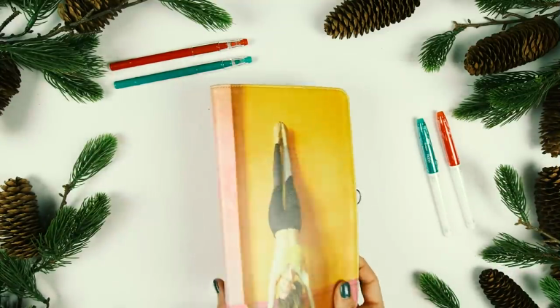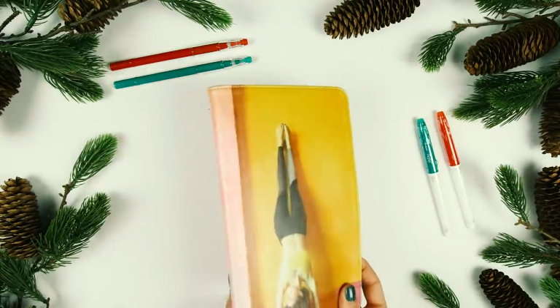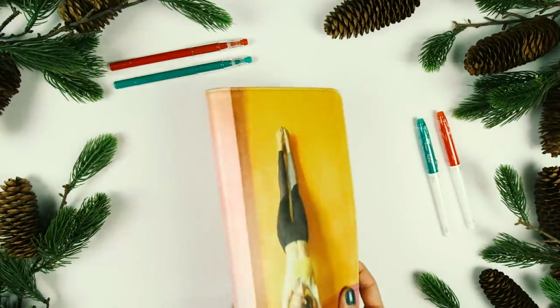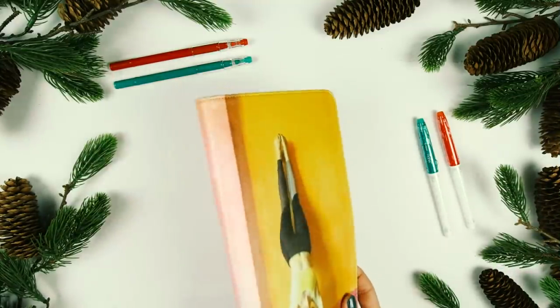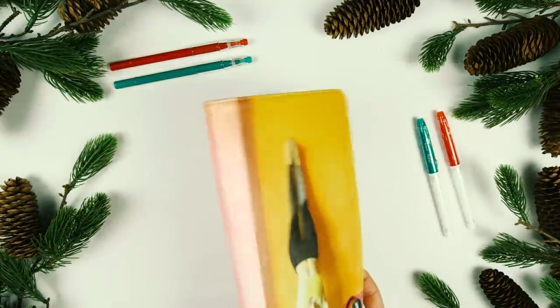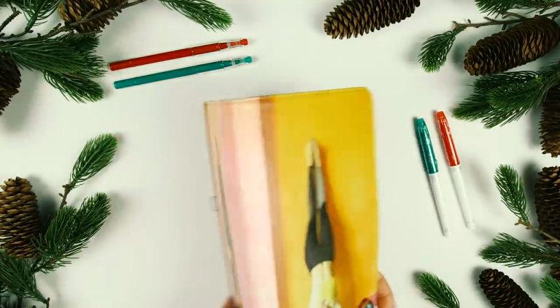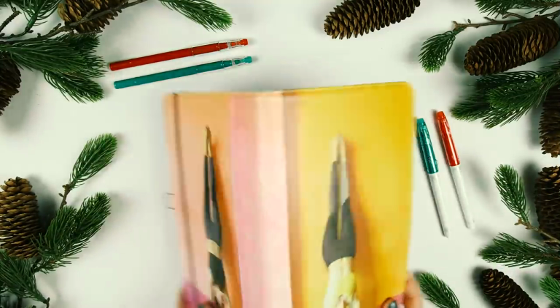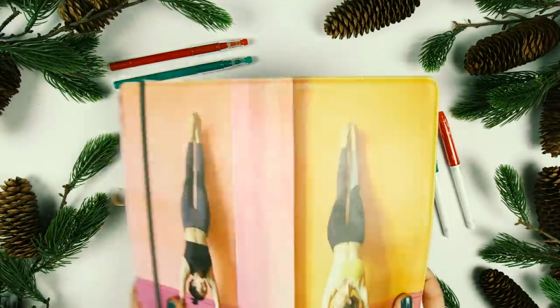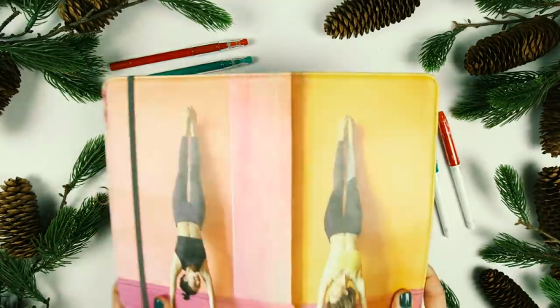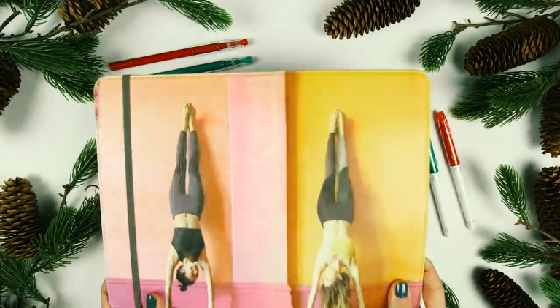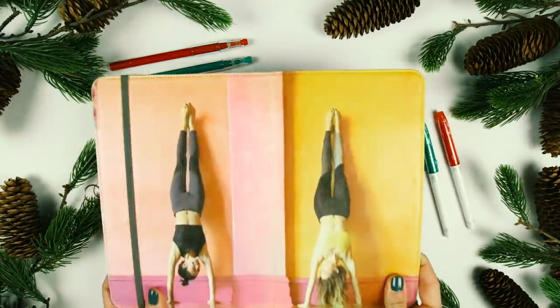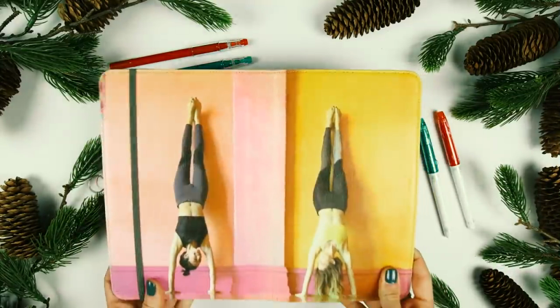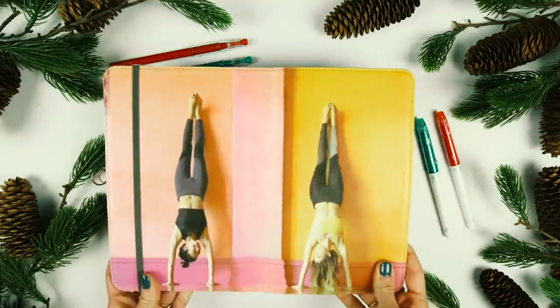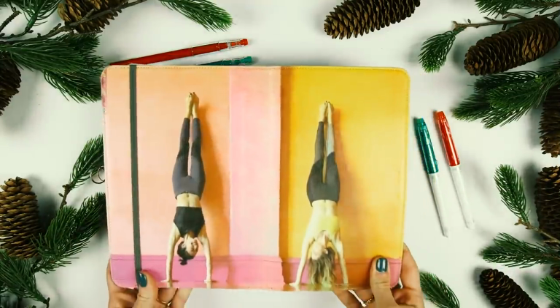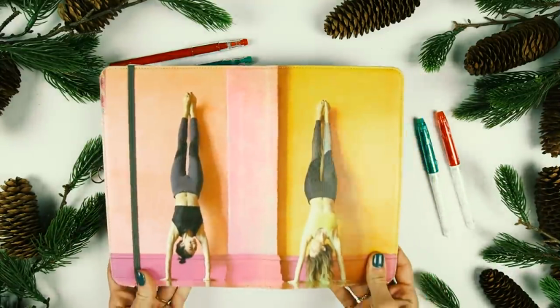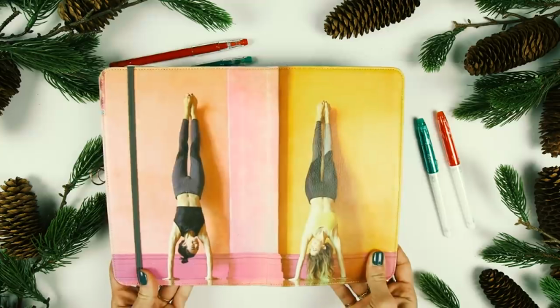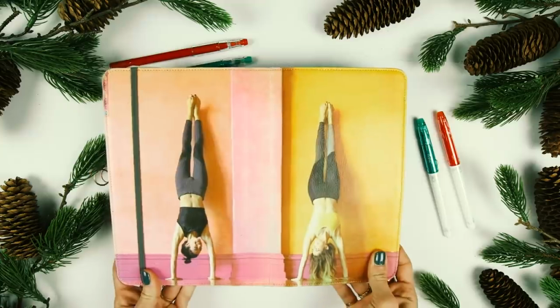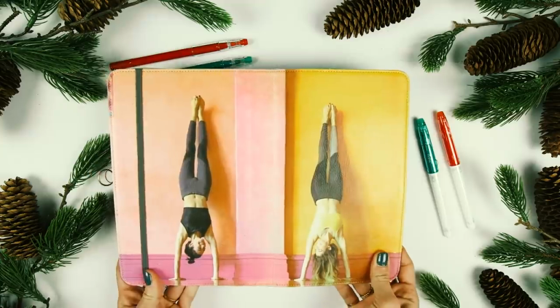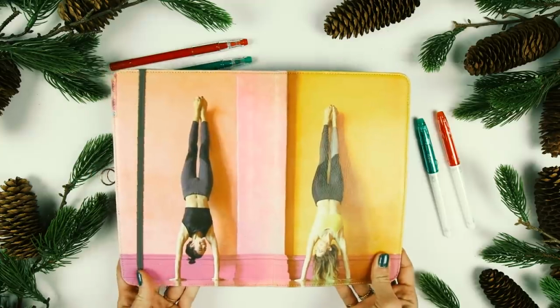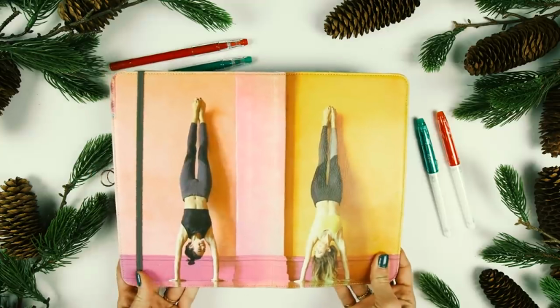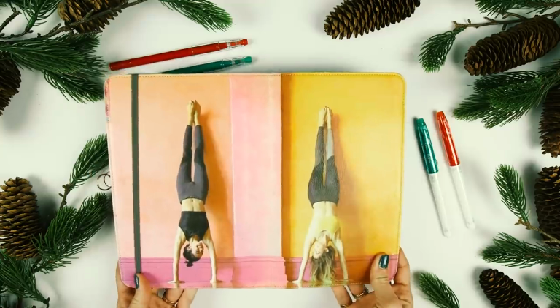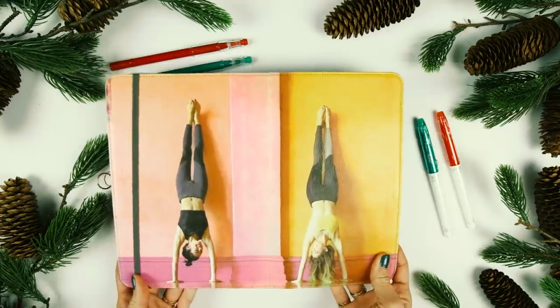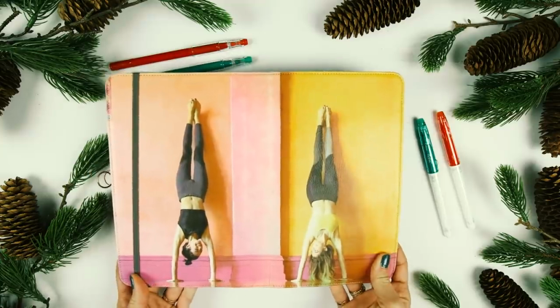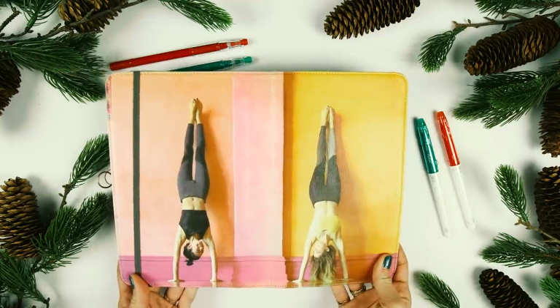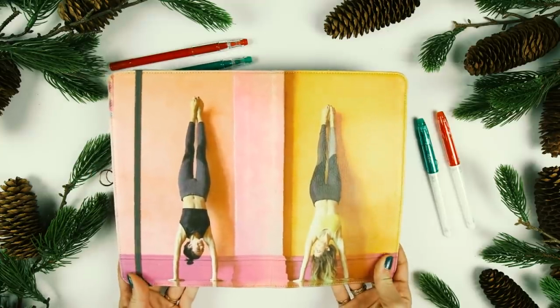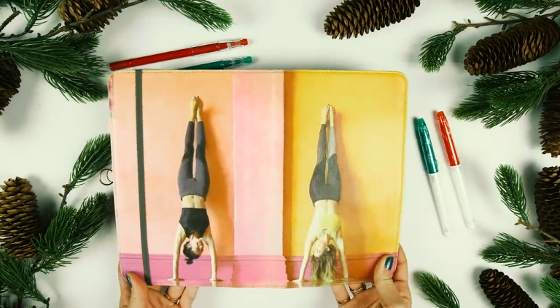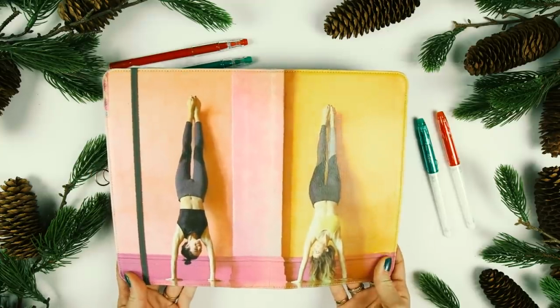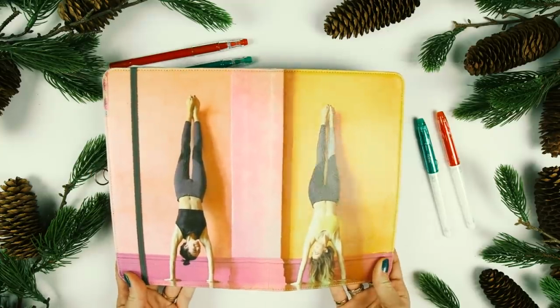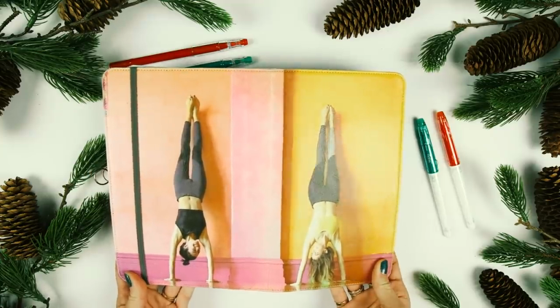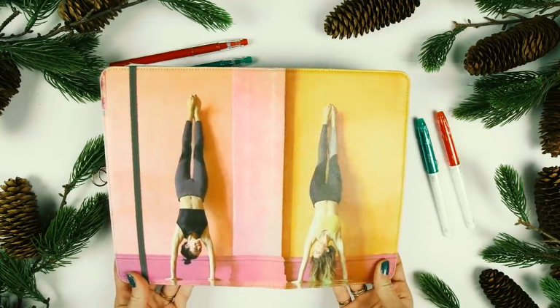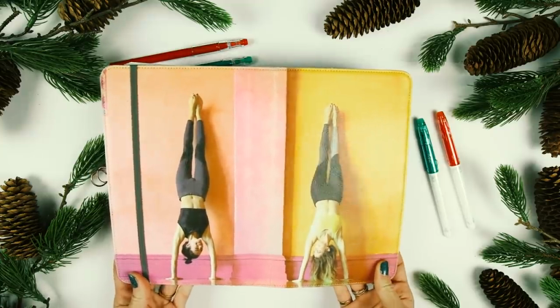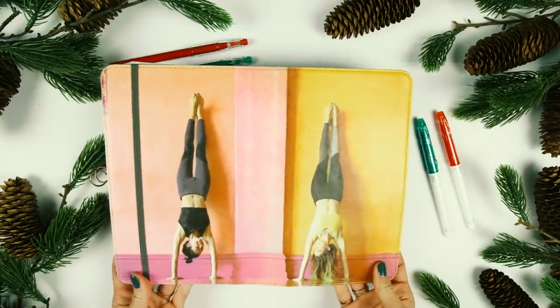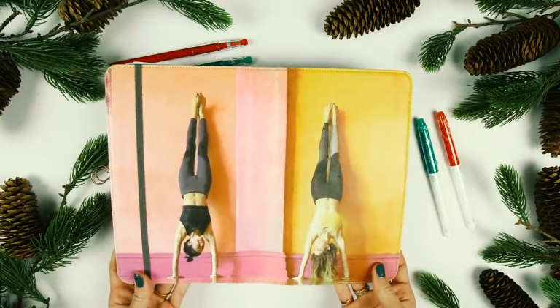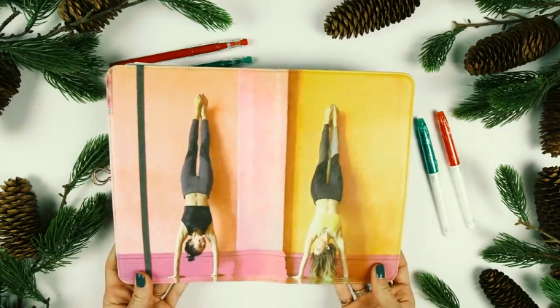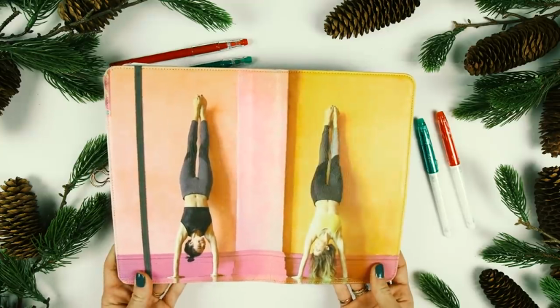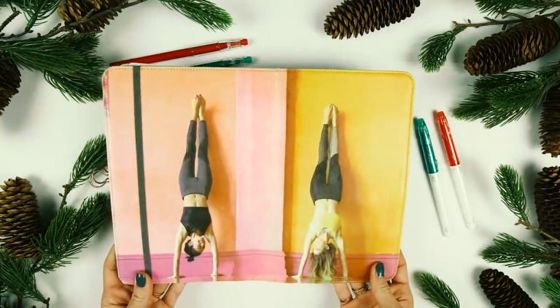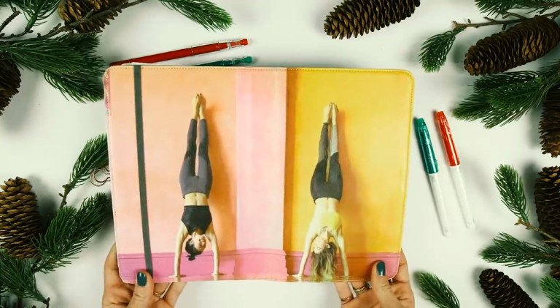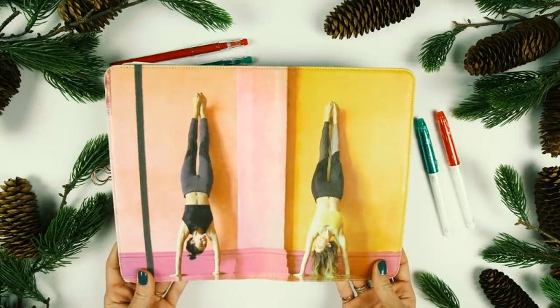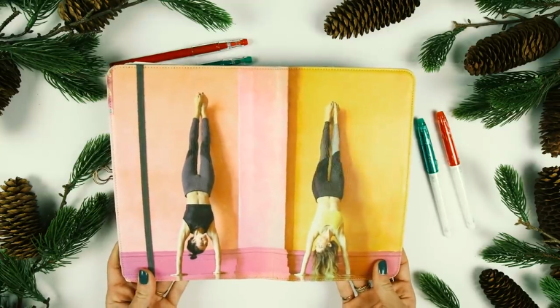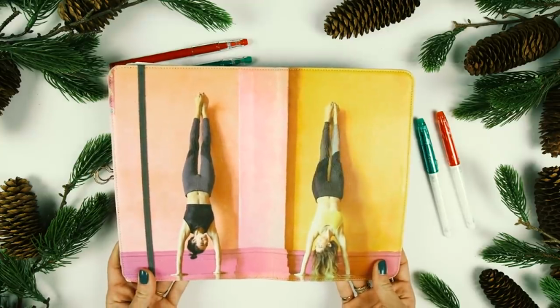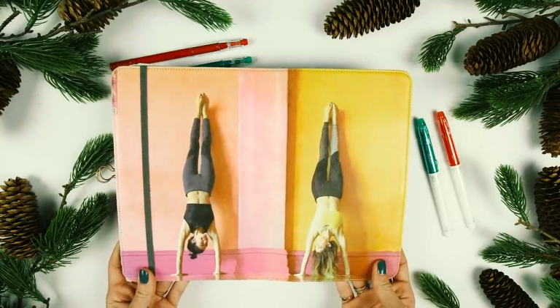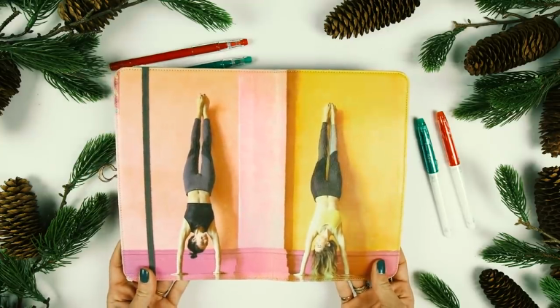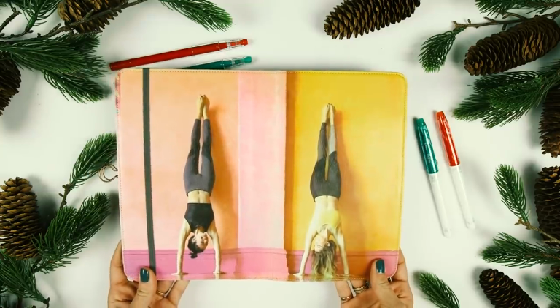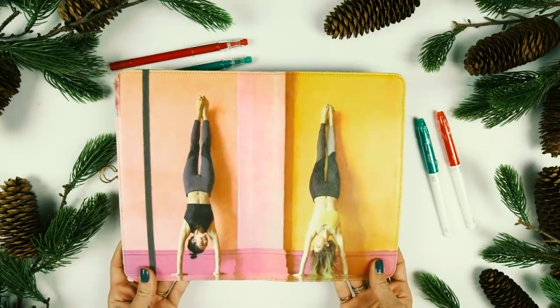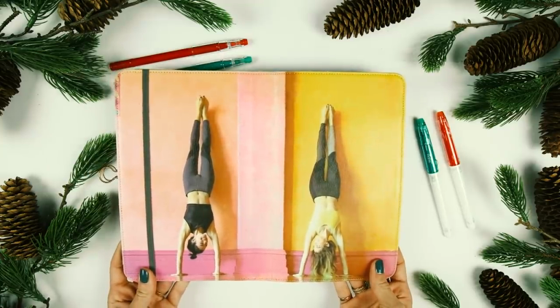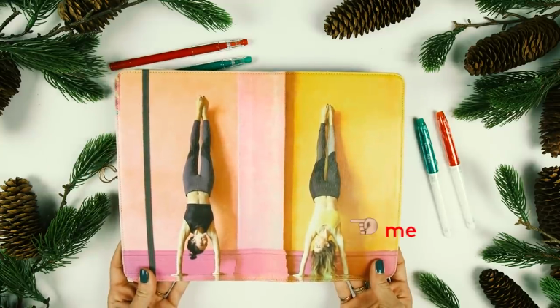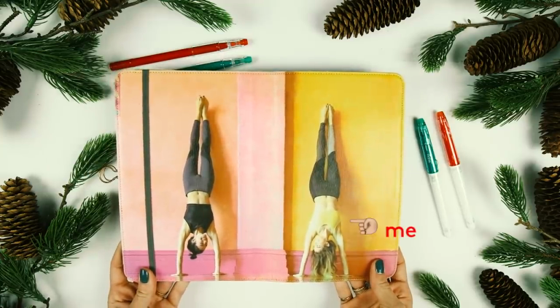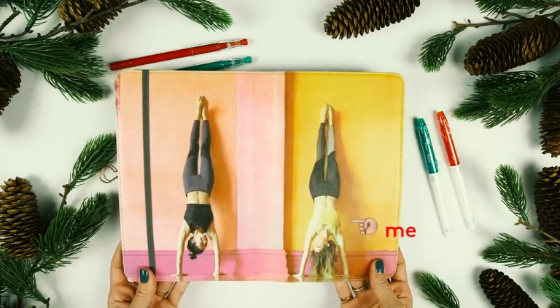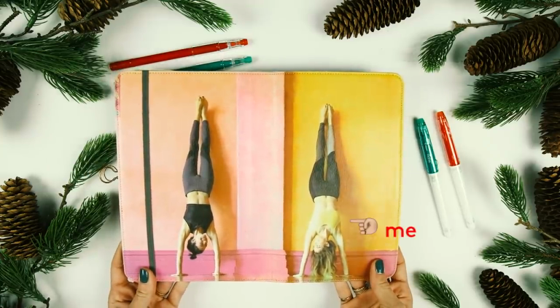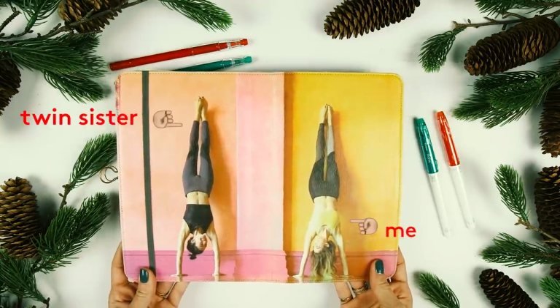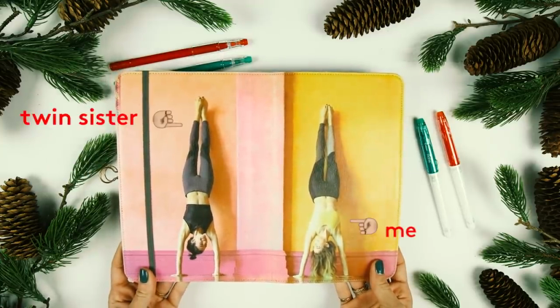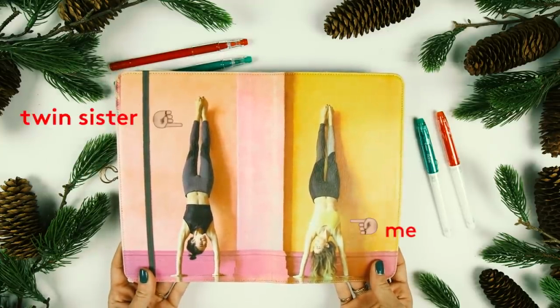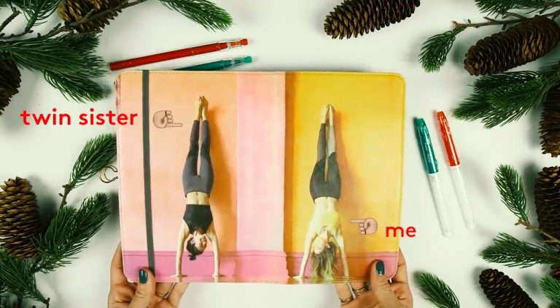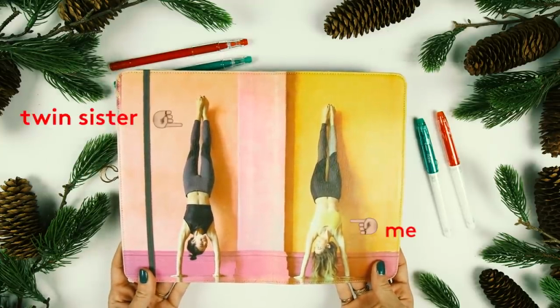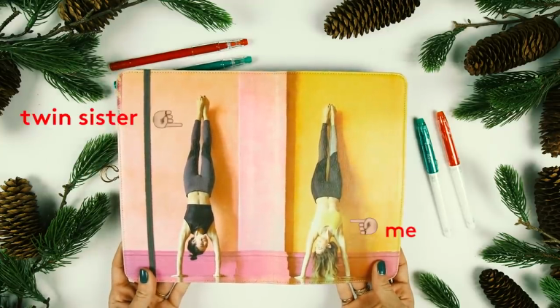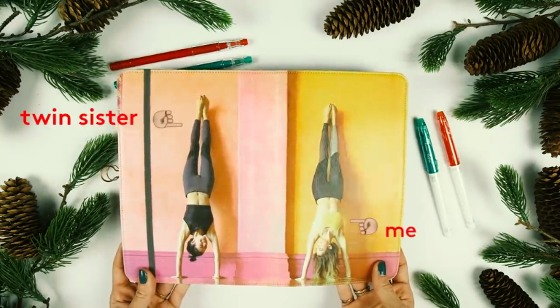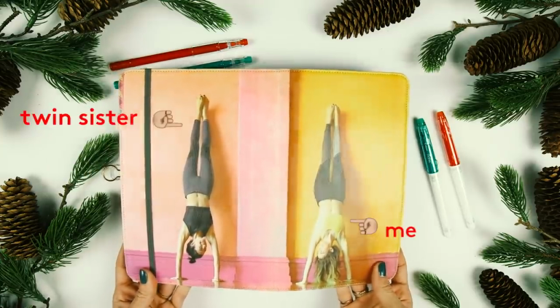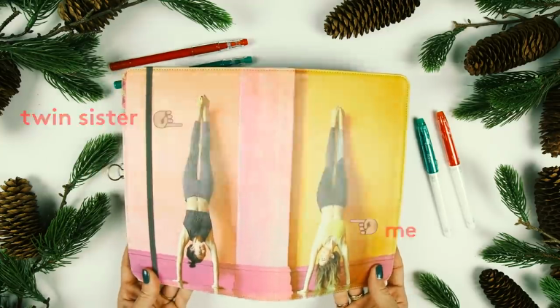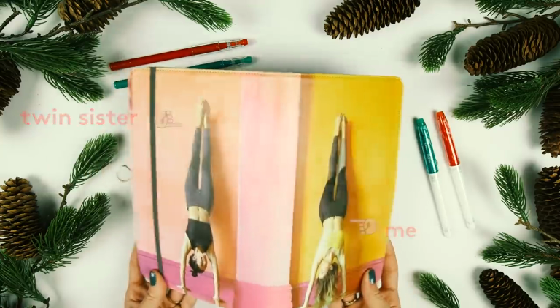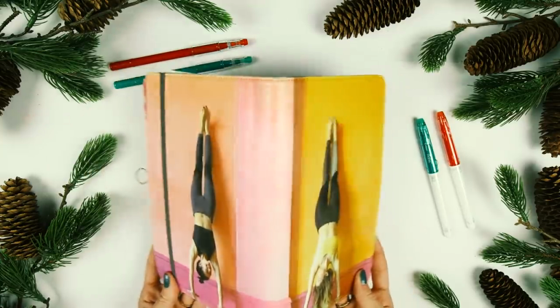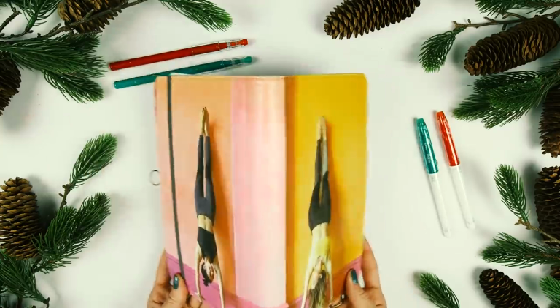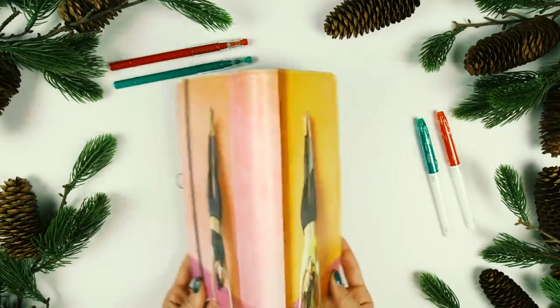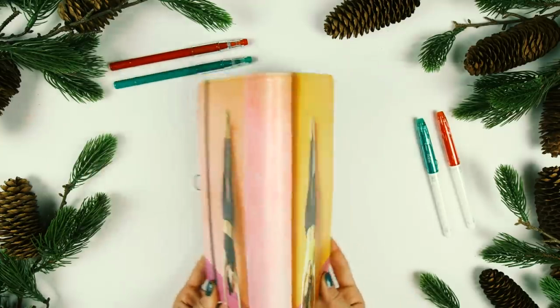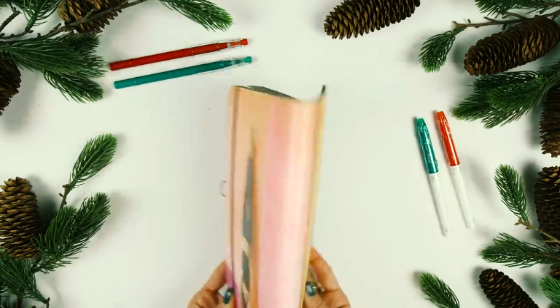I'm still using the same bullet journal that I've been using for all of 2018. It has the picture of me and my twin sister doing yoga on the front.